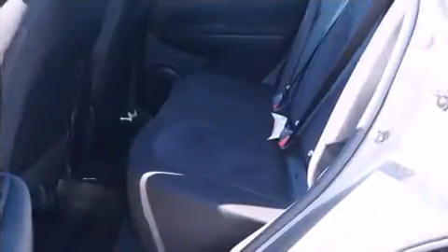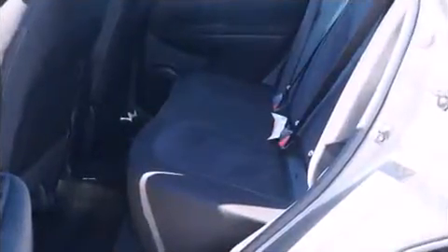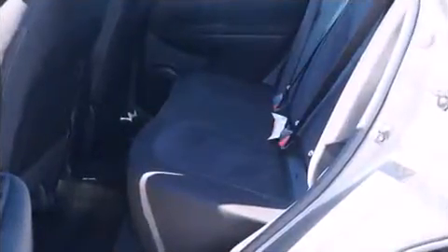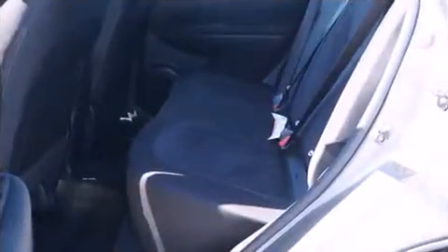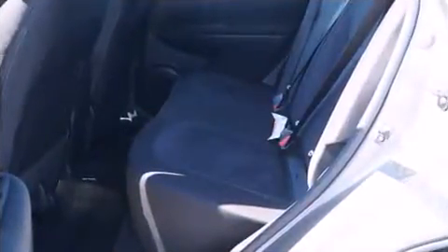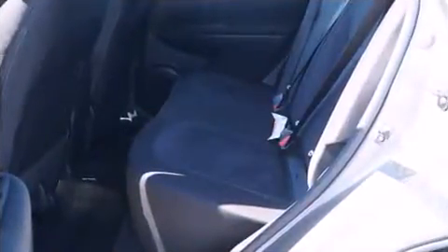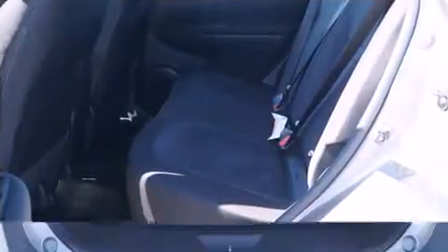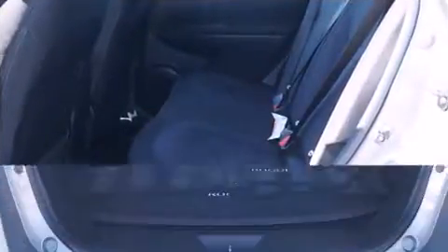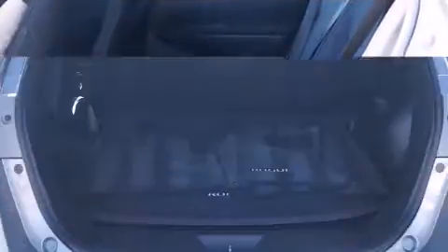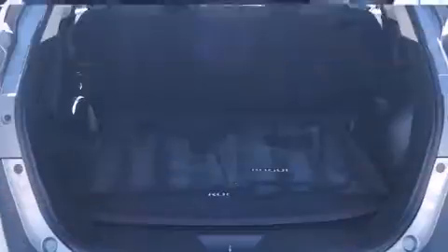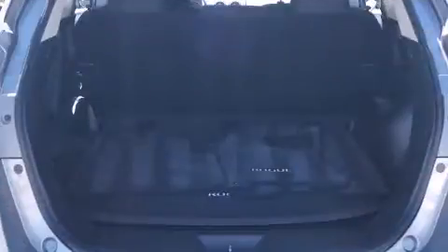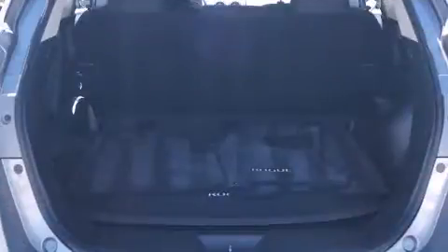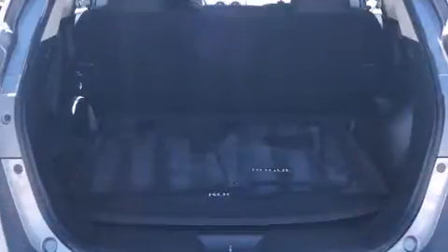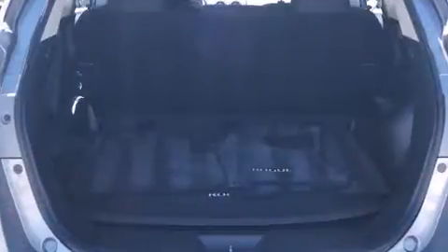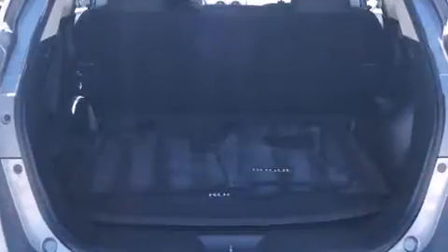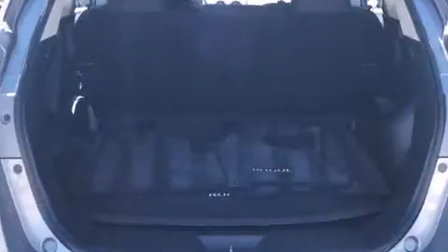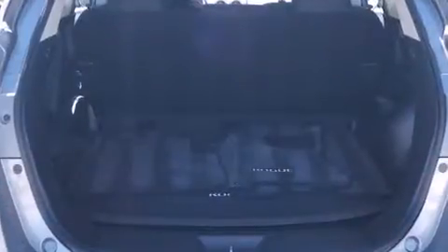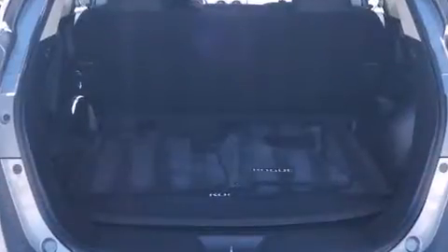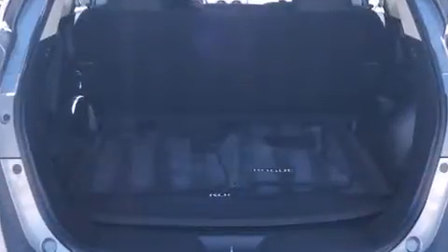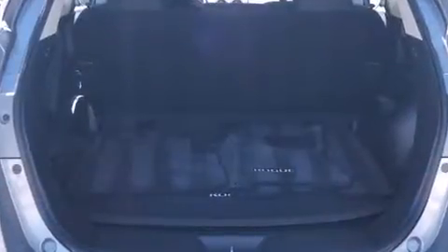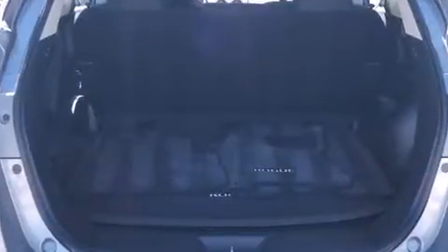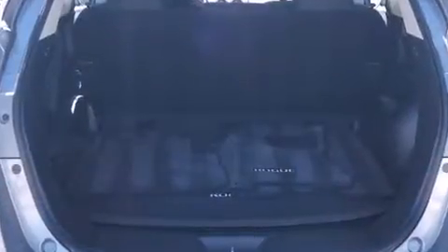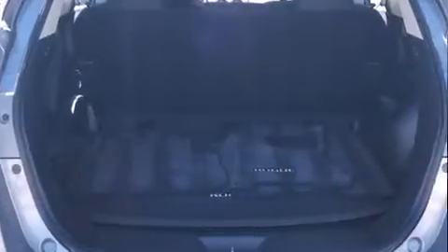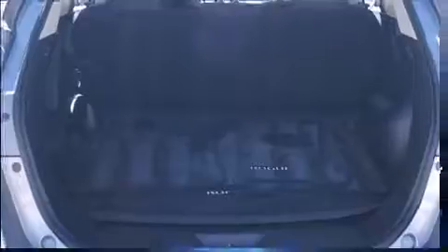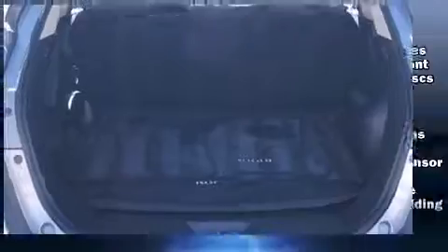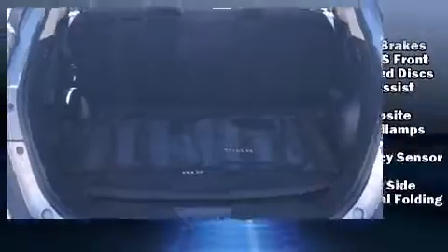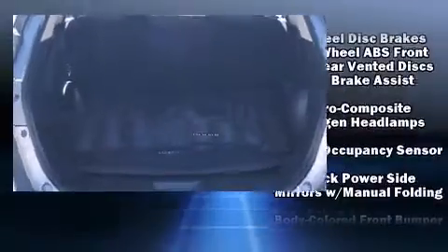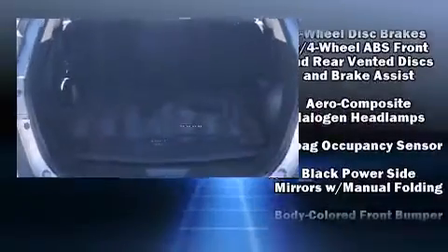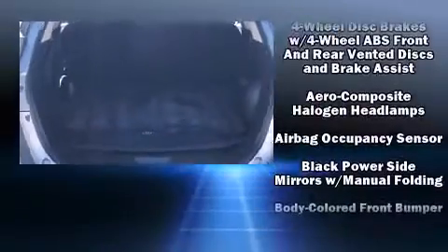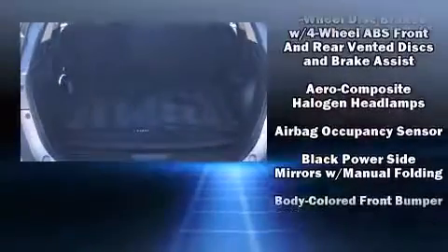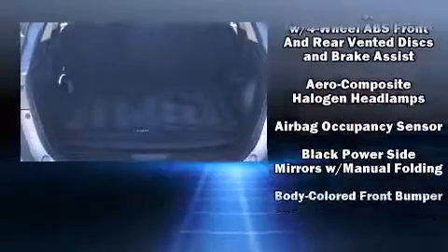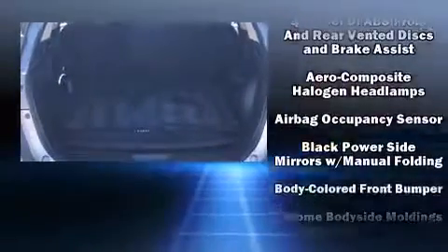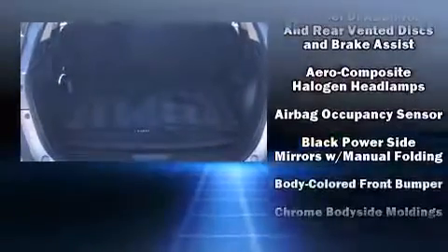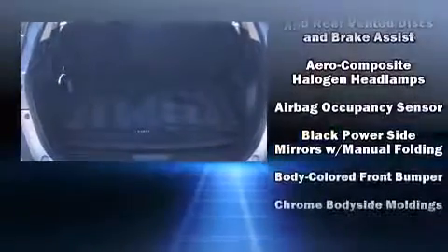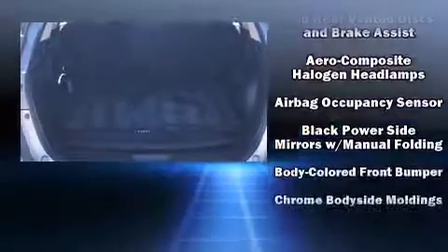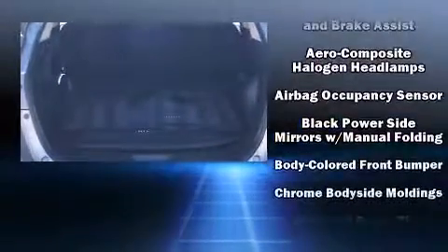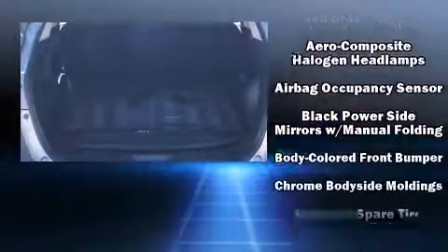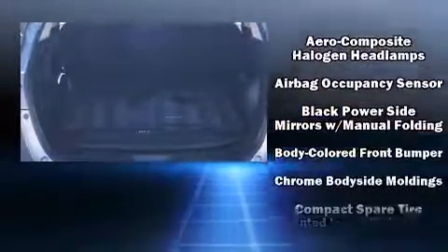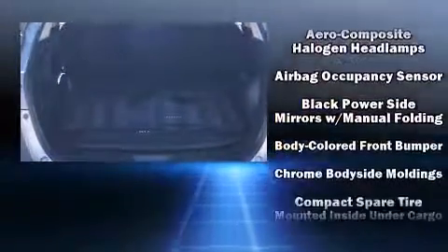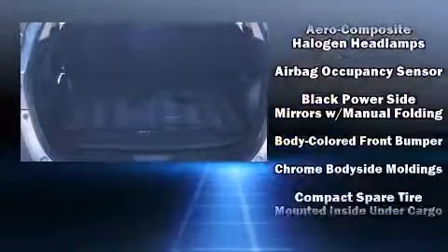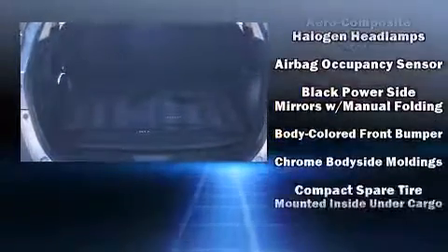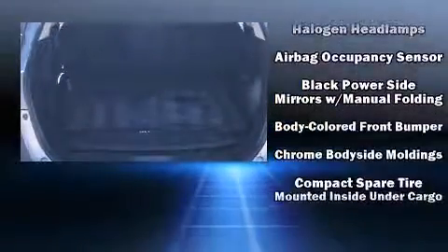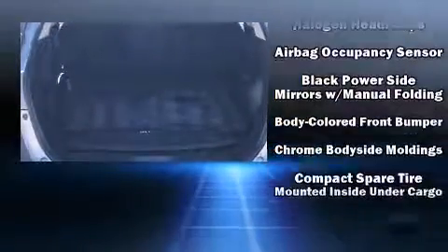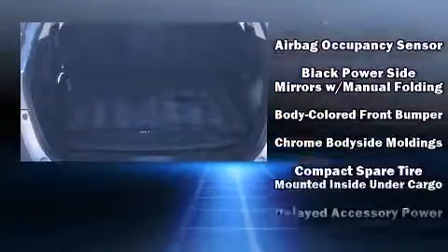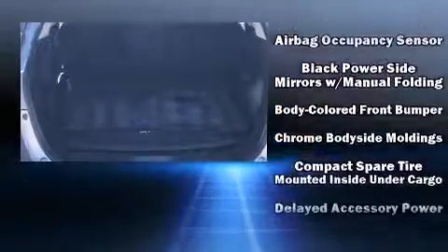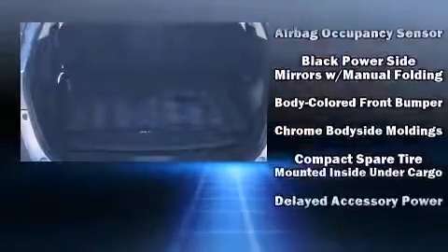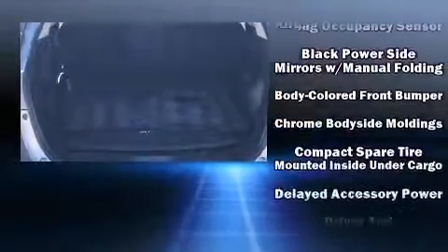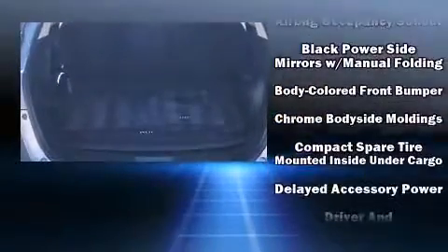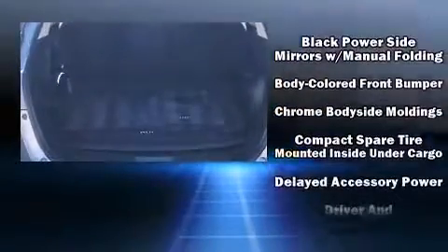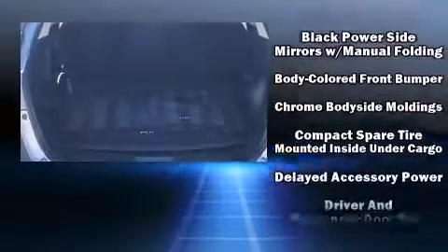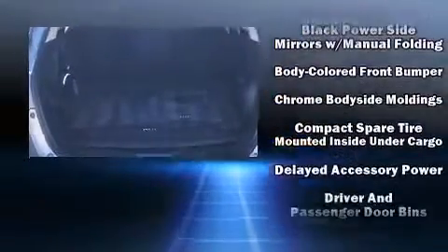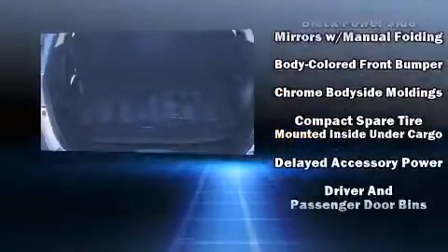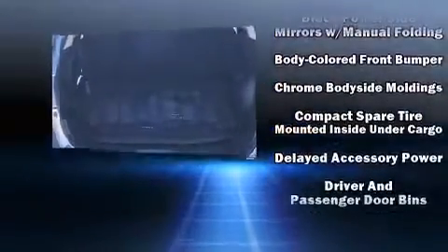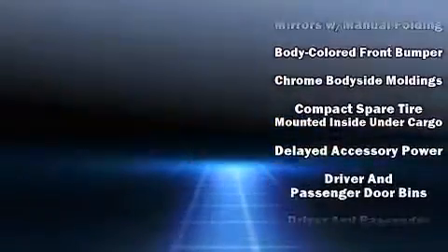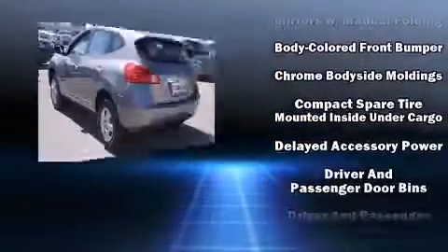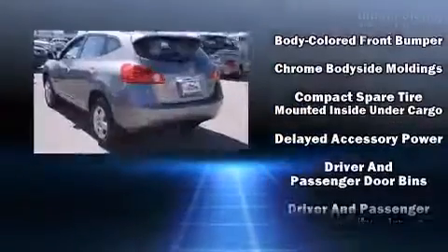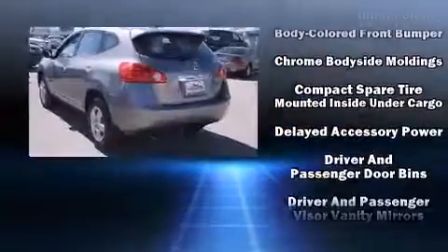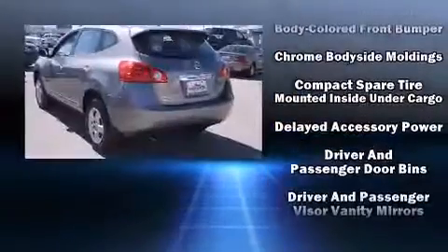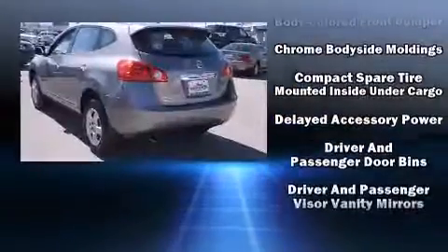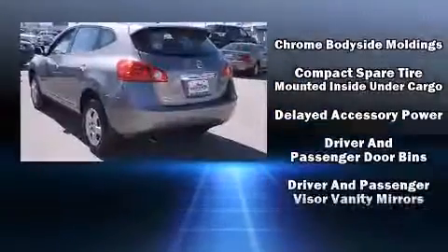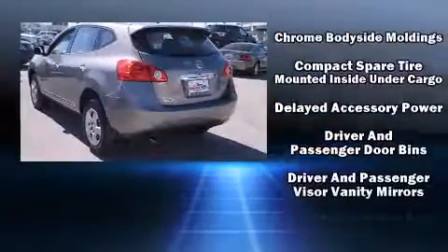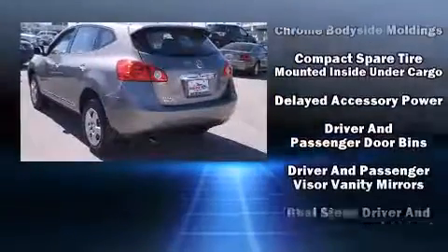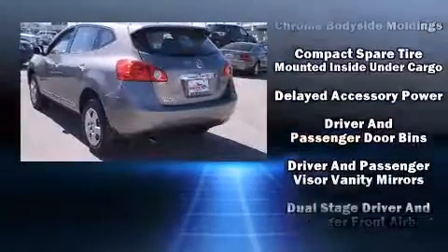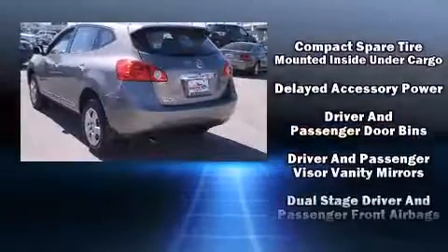Top features include power windows, a rear window wiper, one-touch window functionality, and air conditioning.